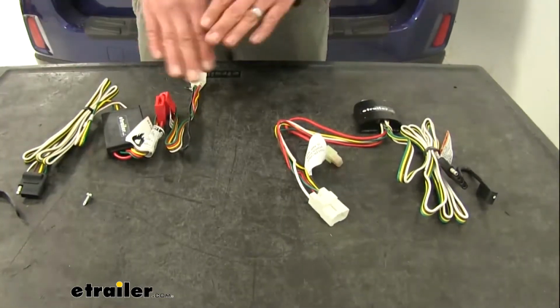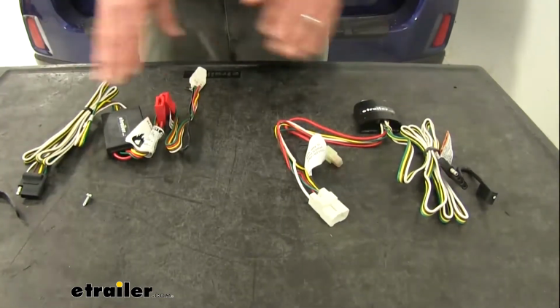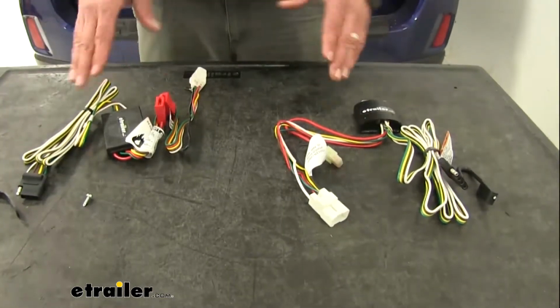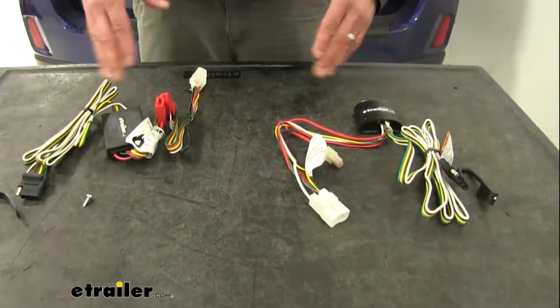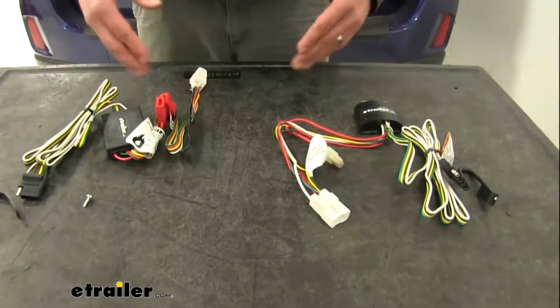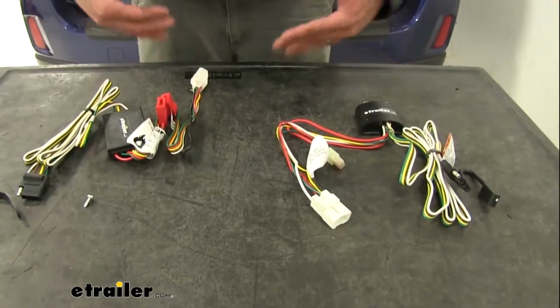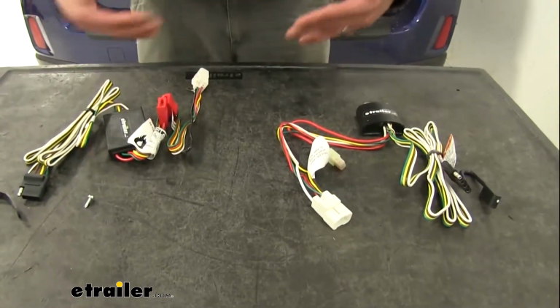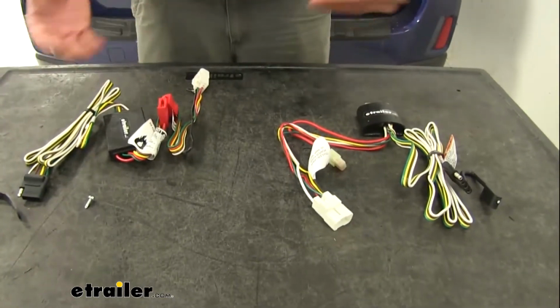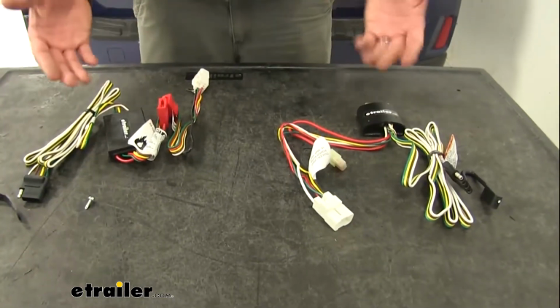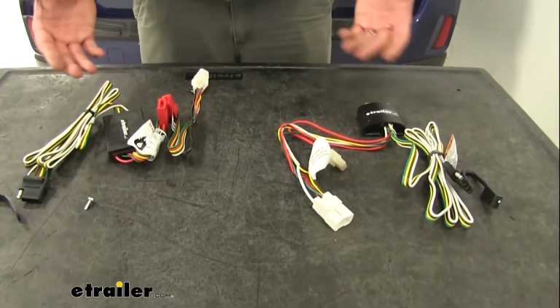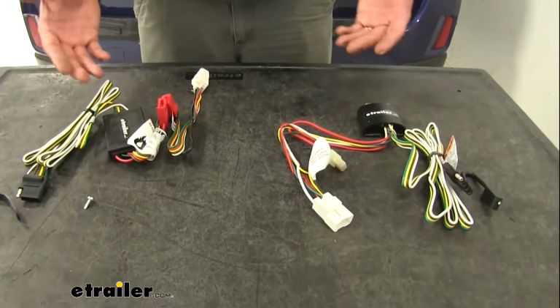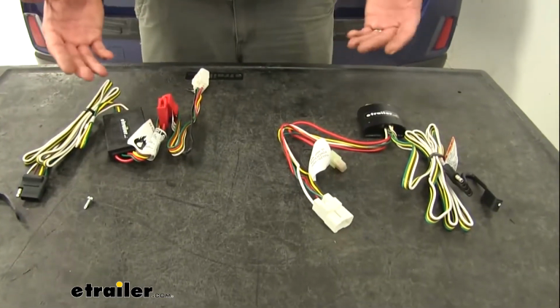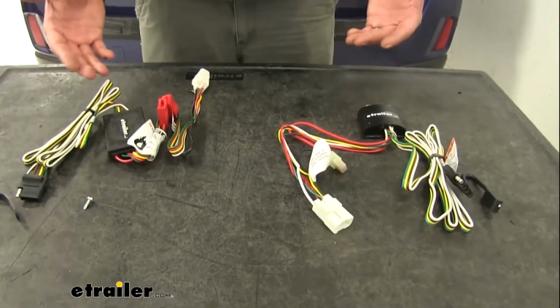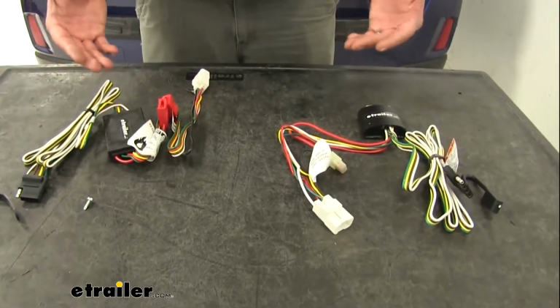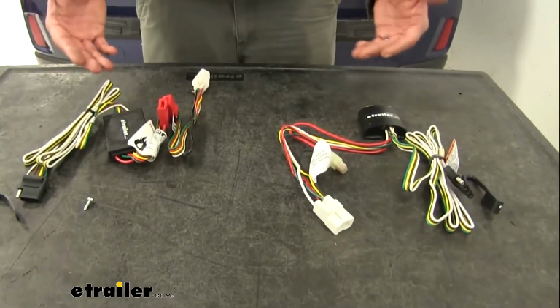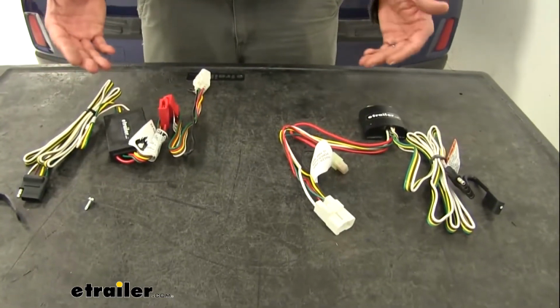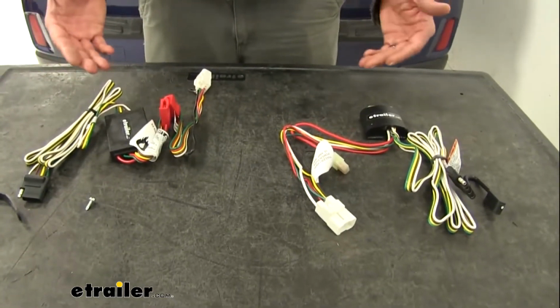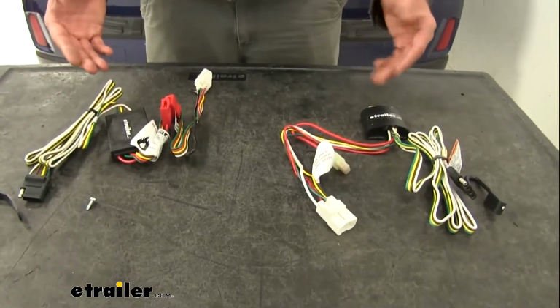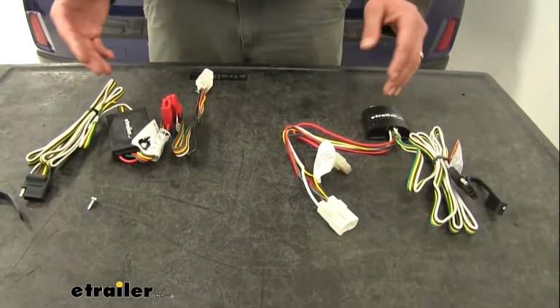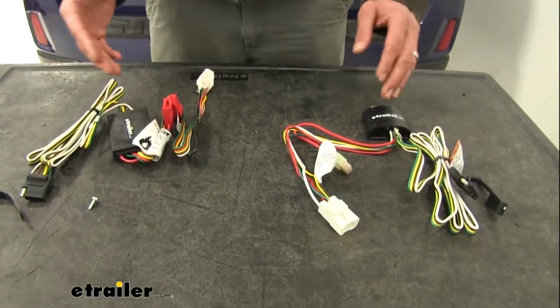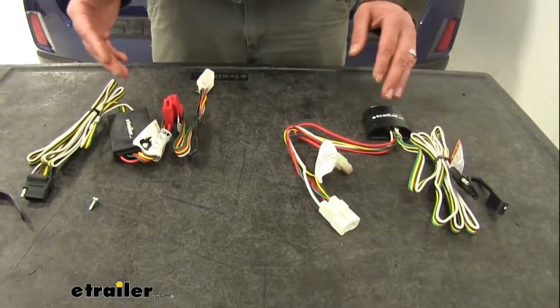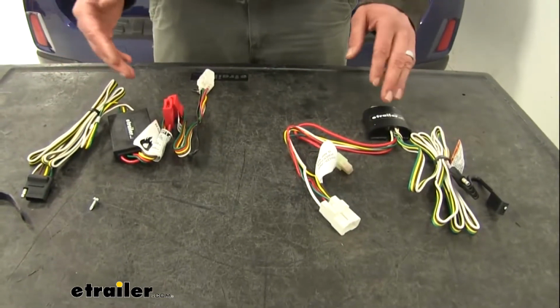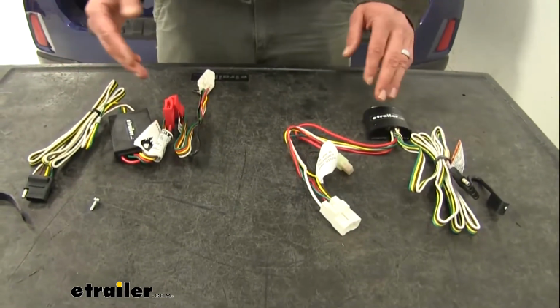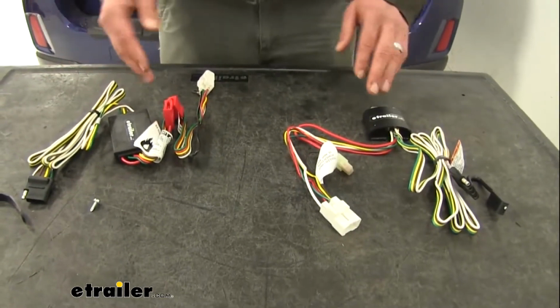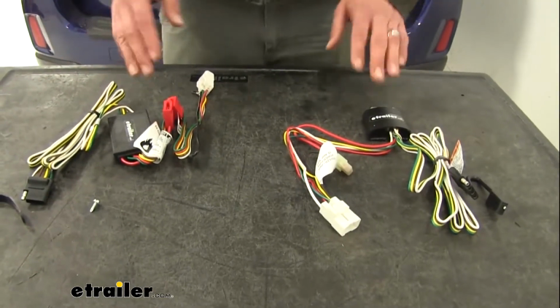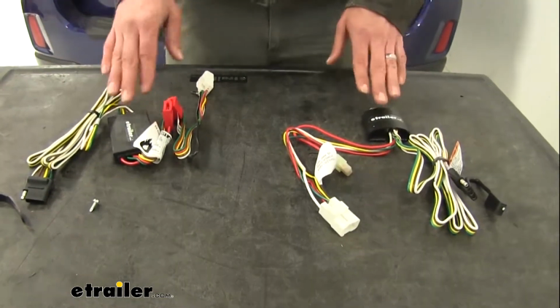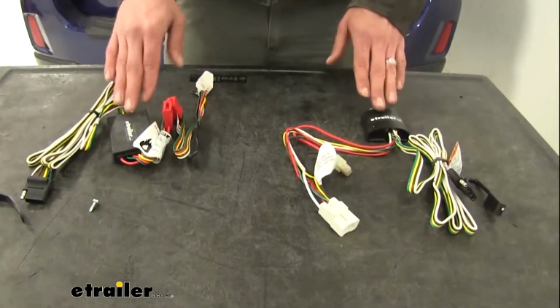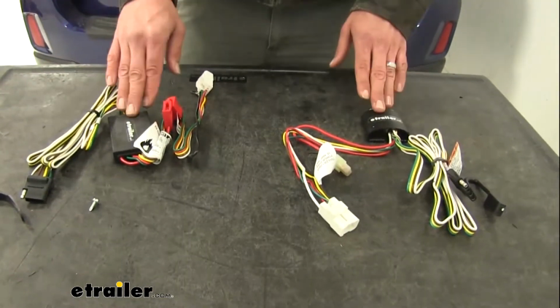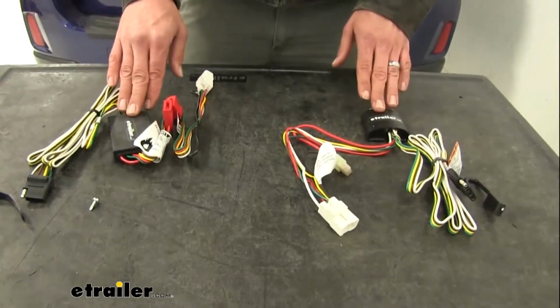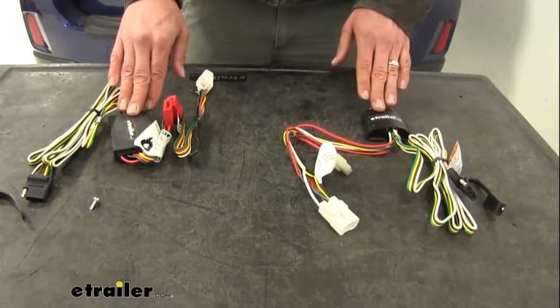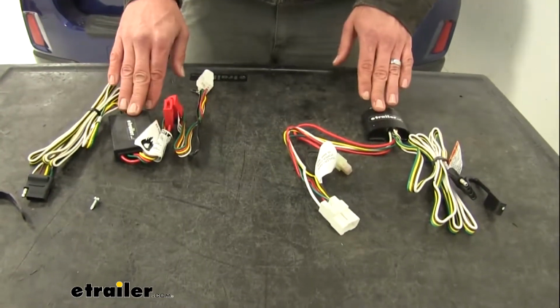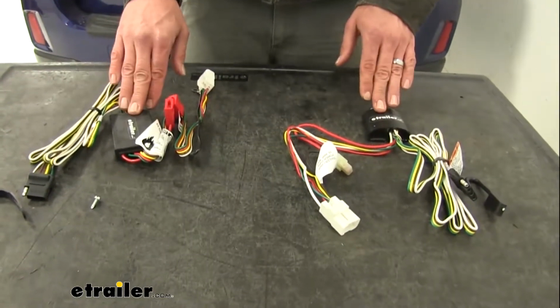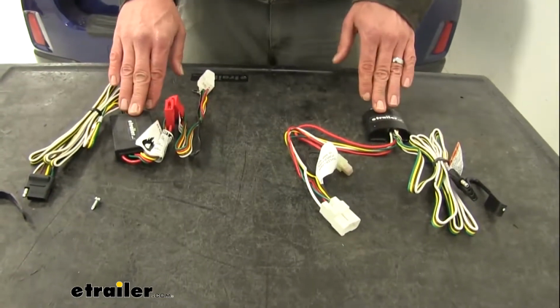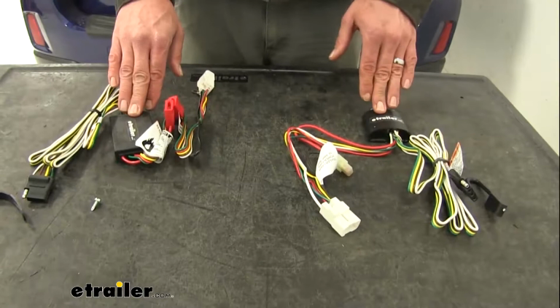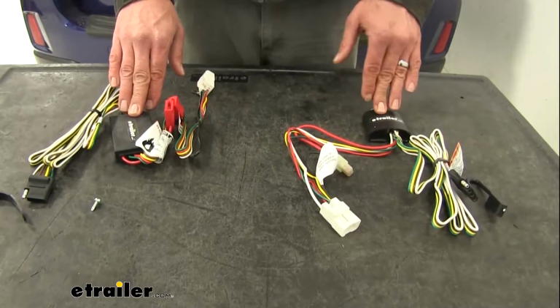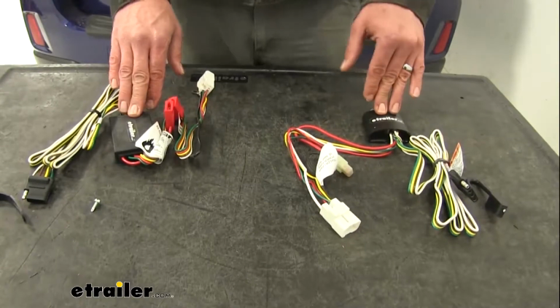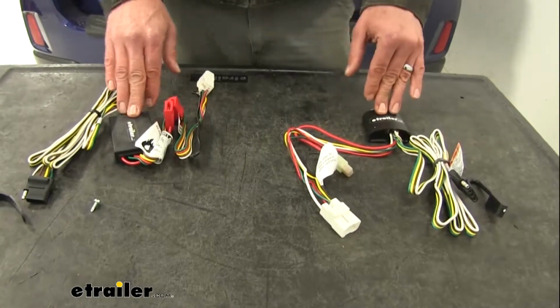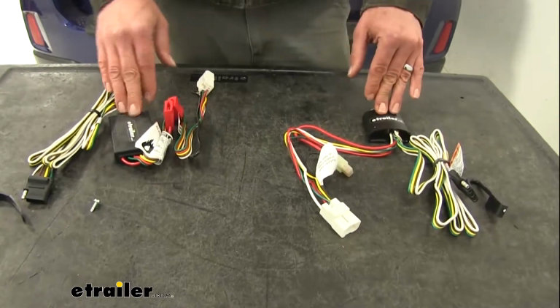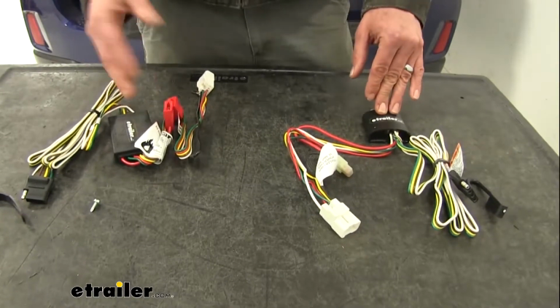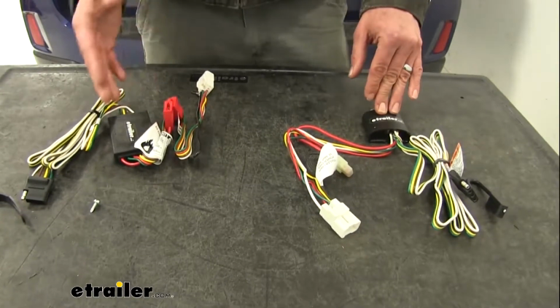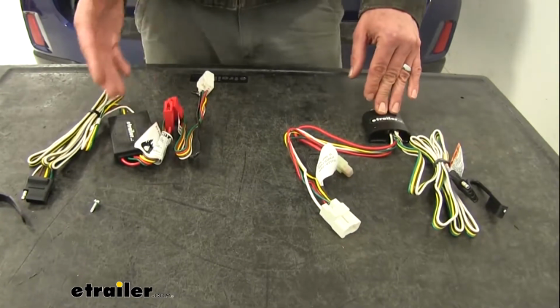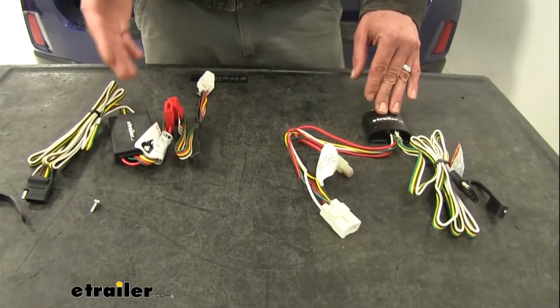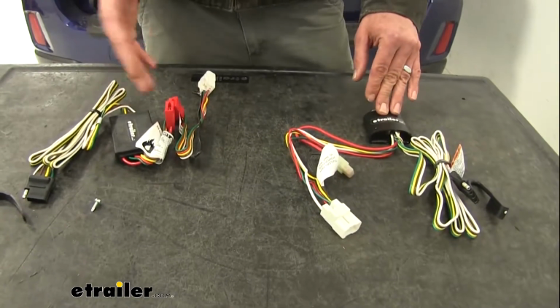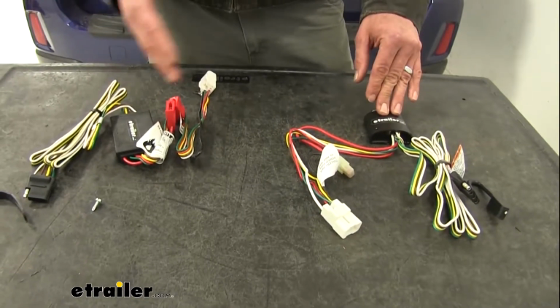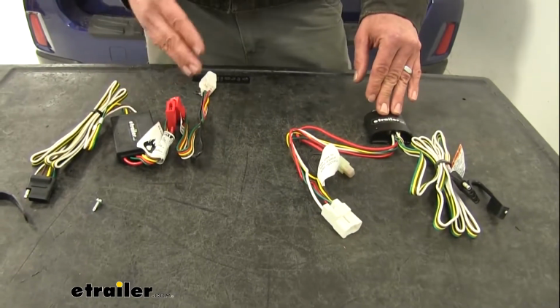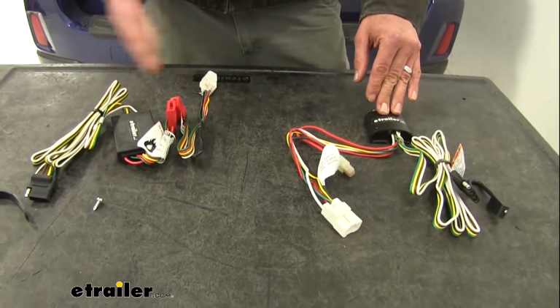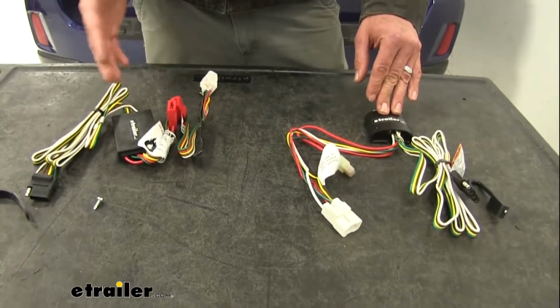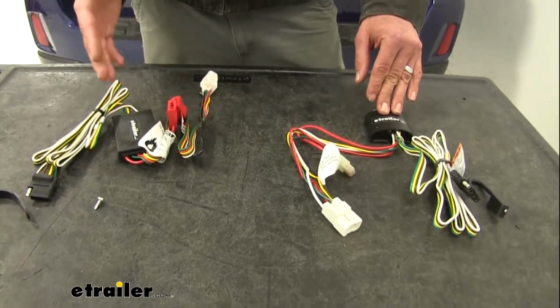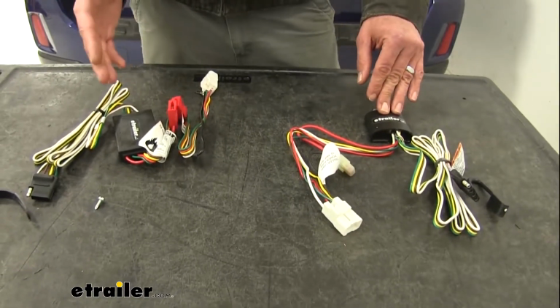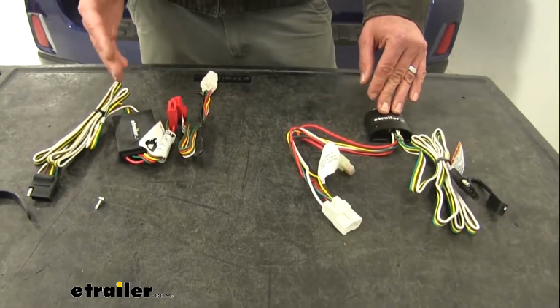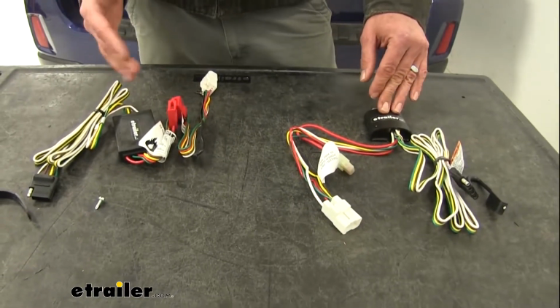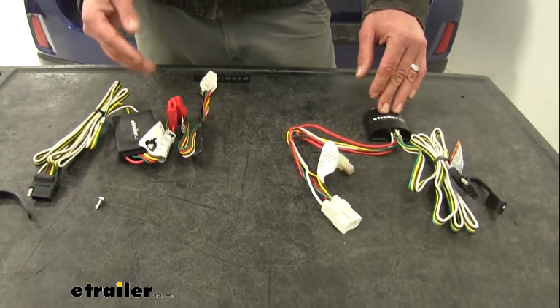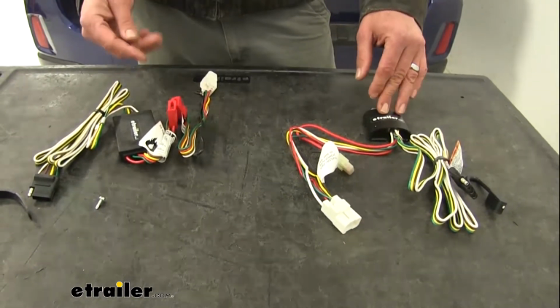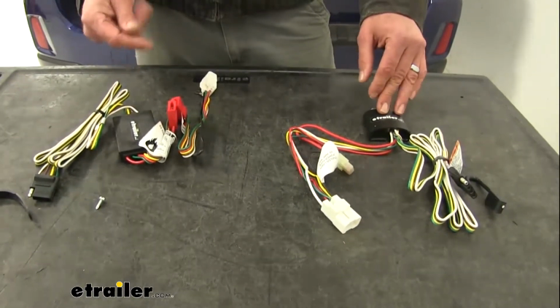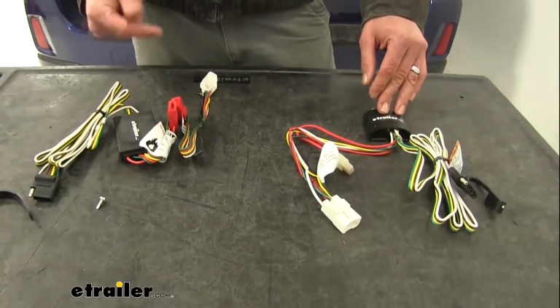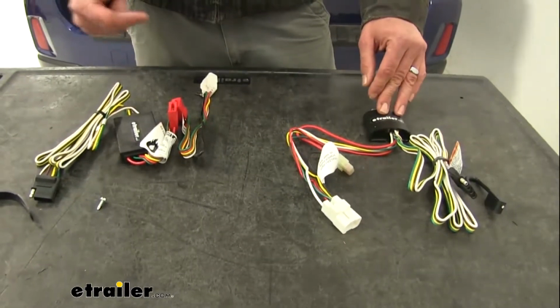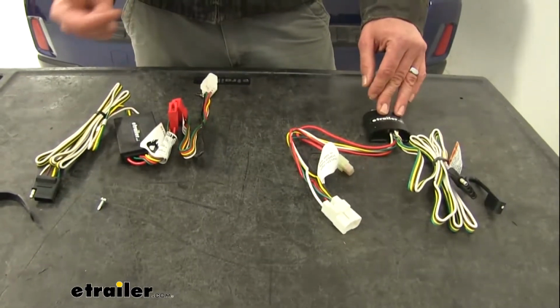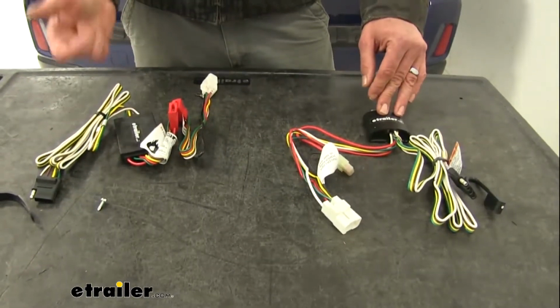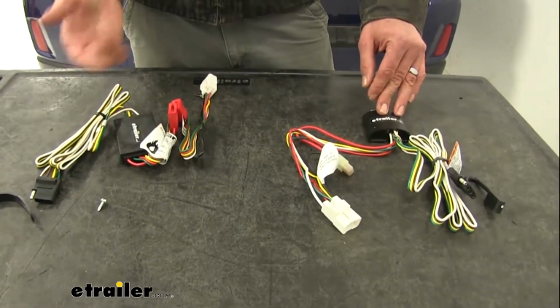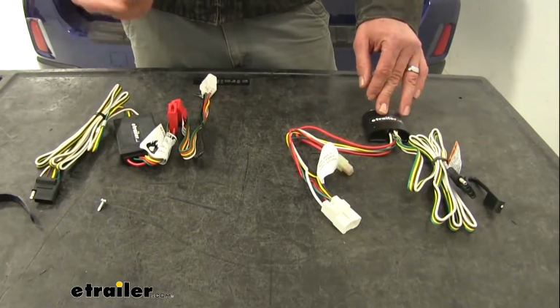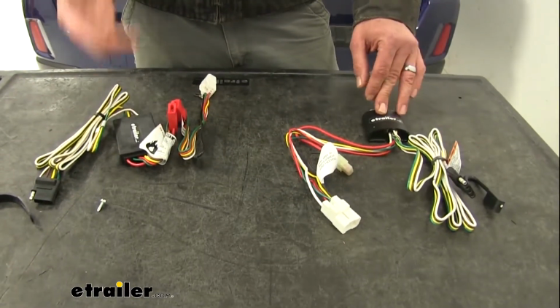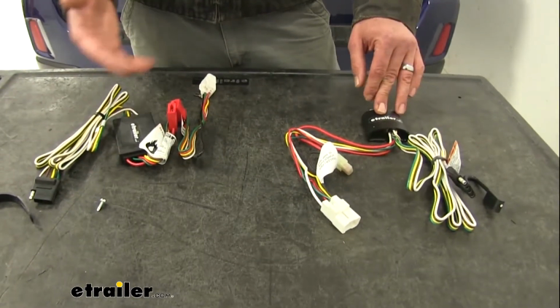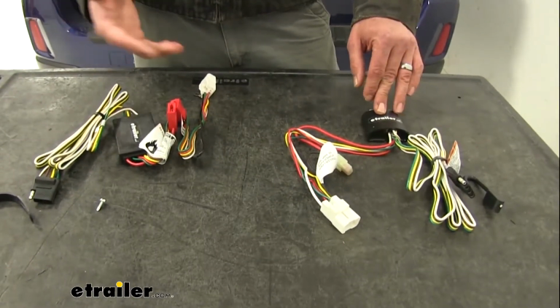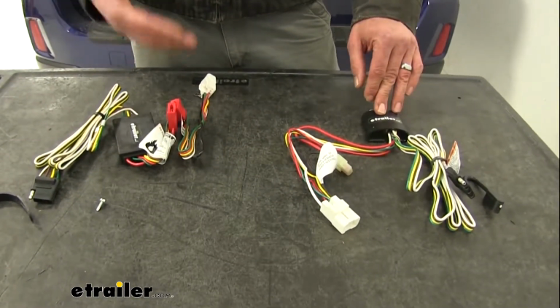Although the output on both of them should be sufficient for any of your standard size trailers you'll want to put behind an Outback.